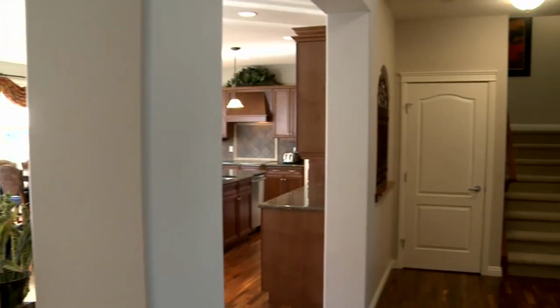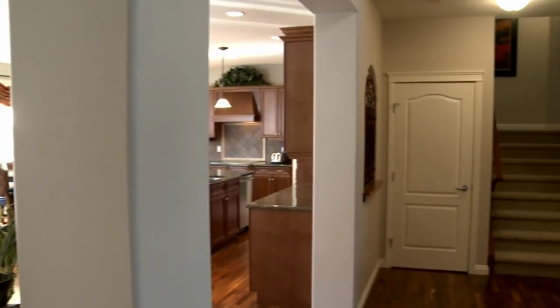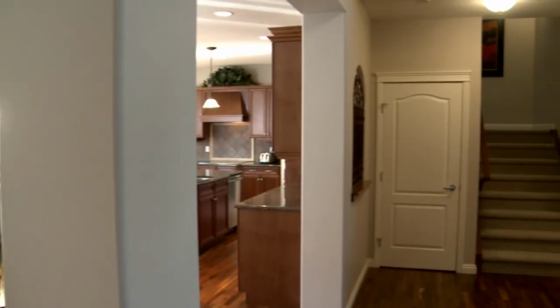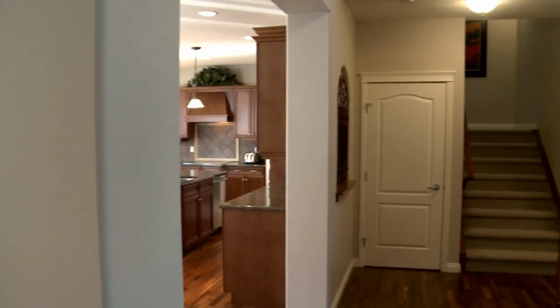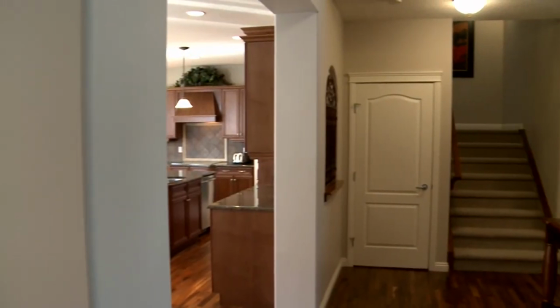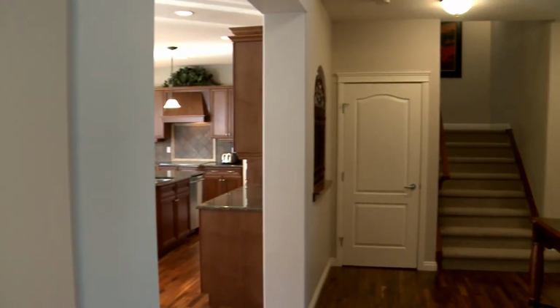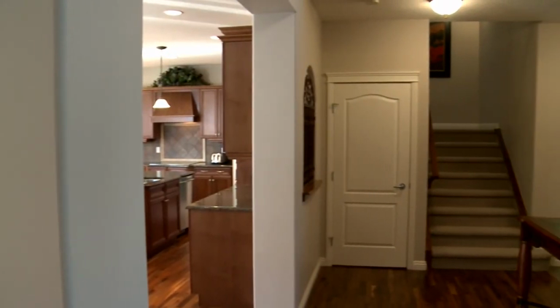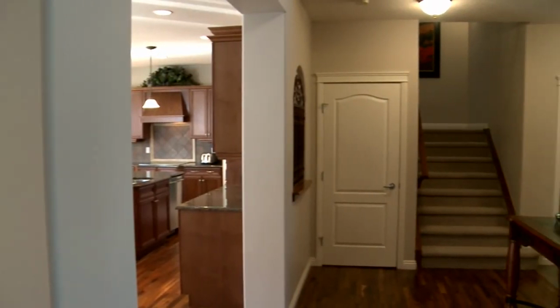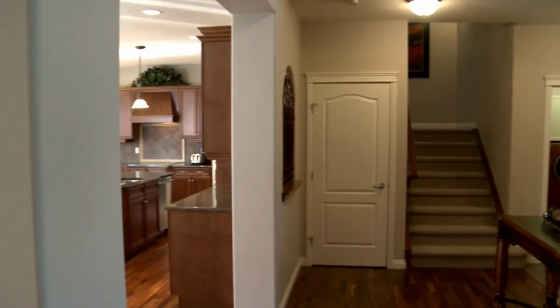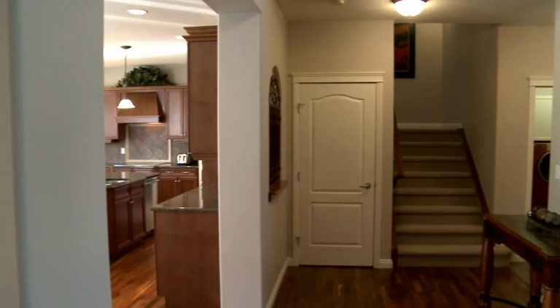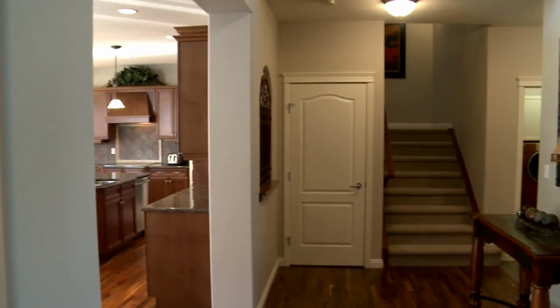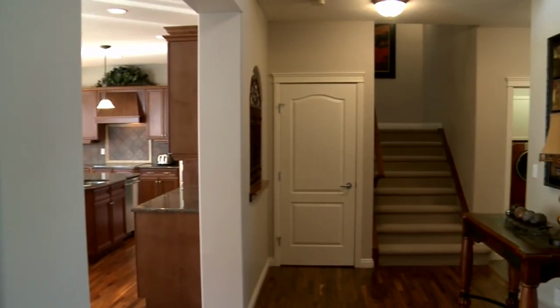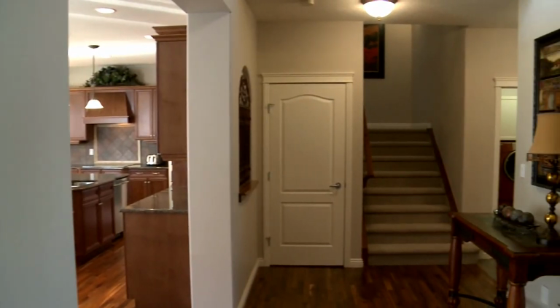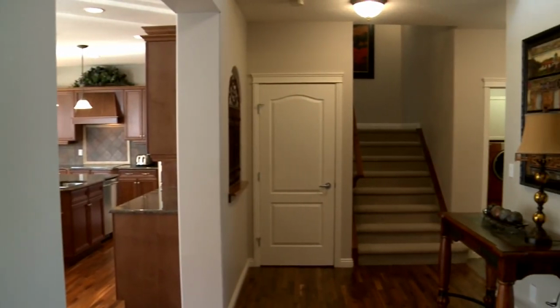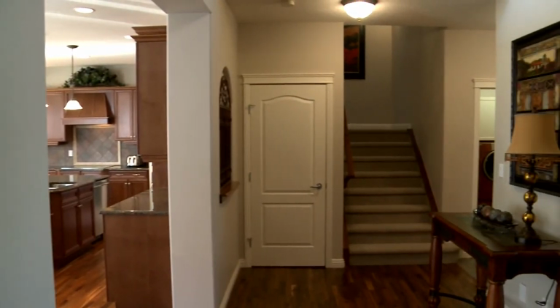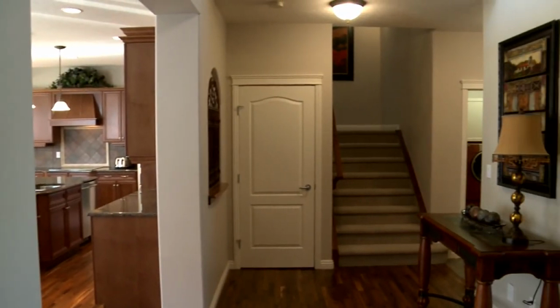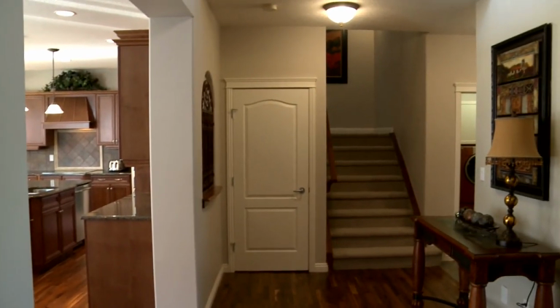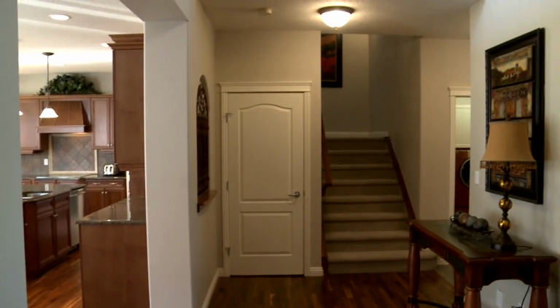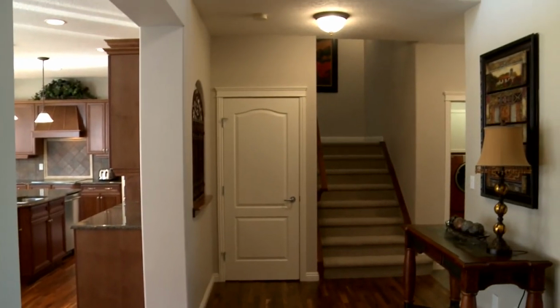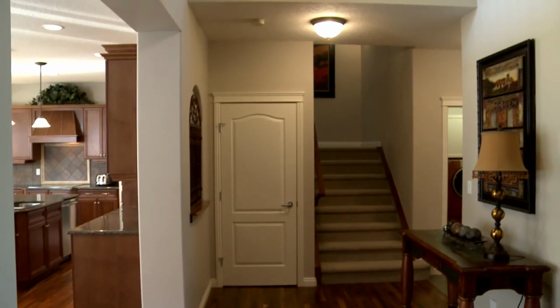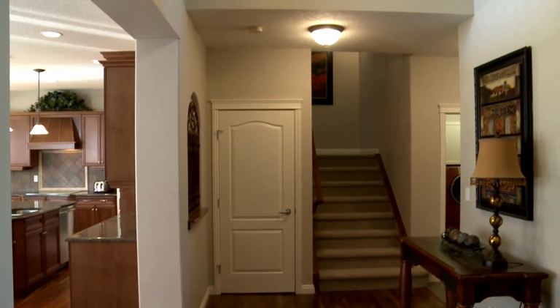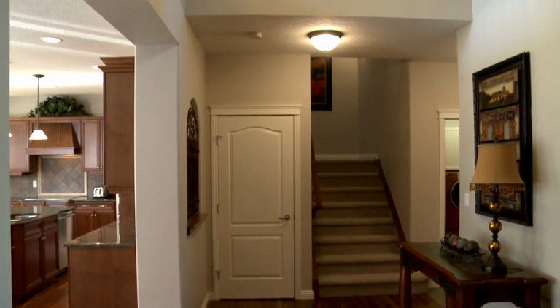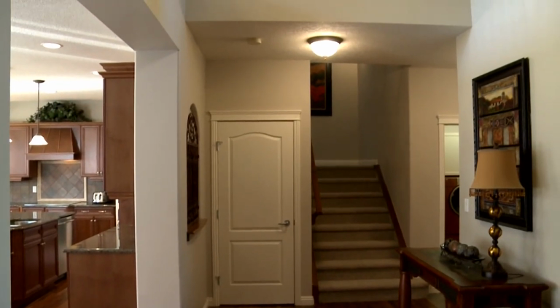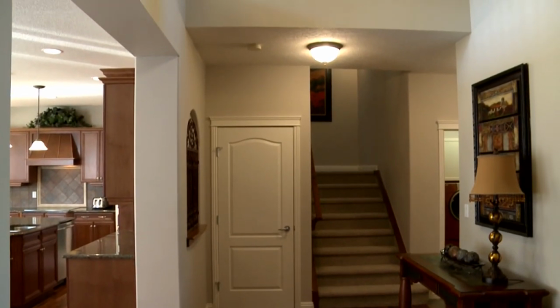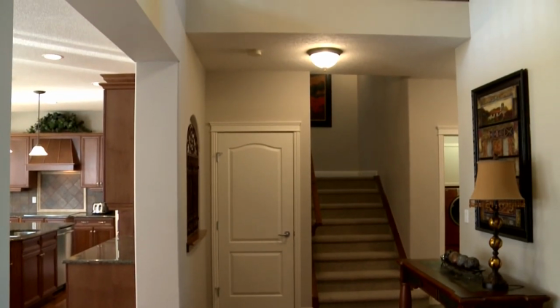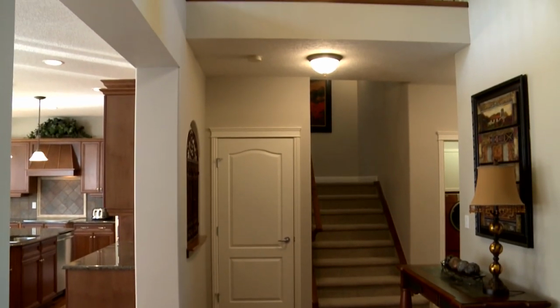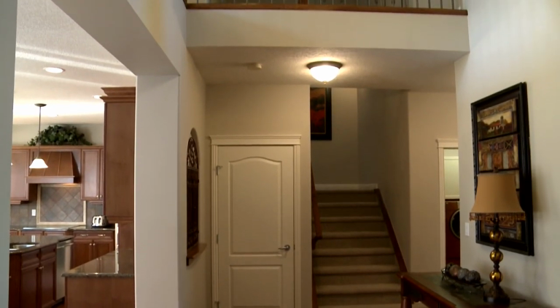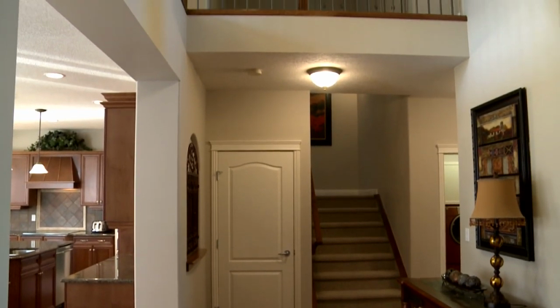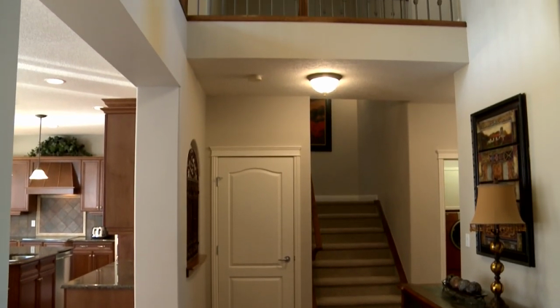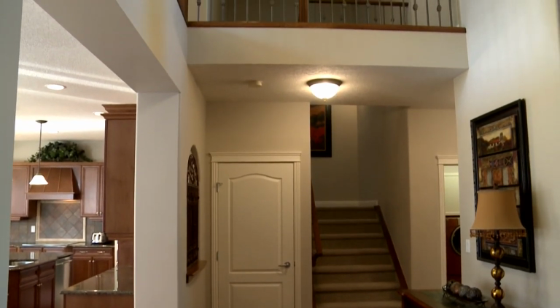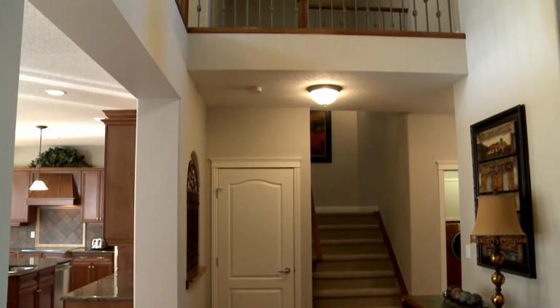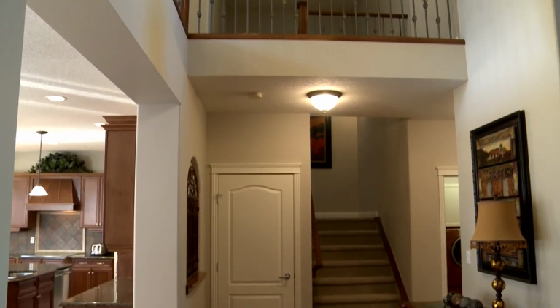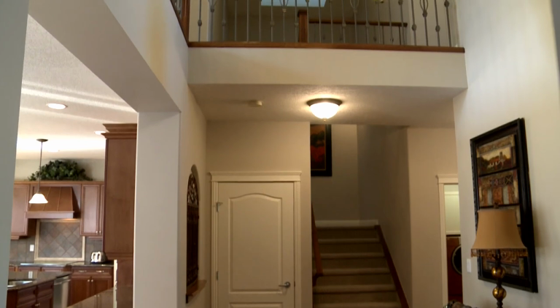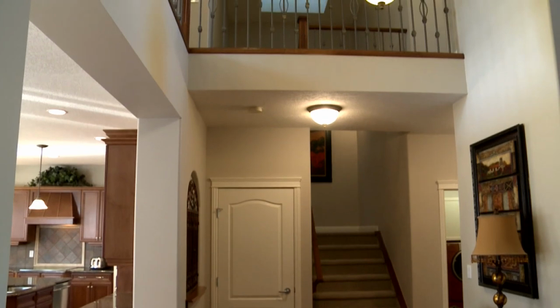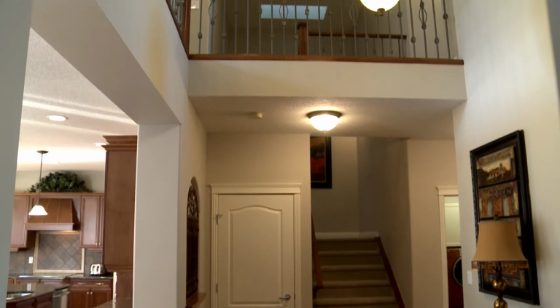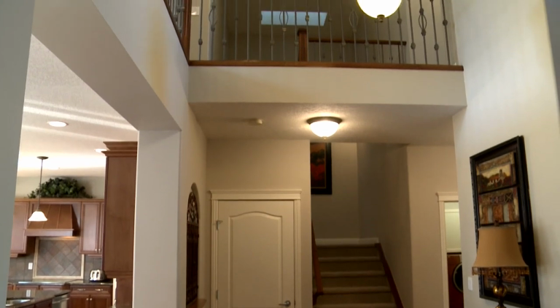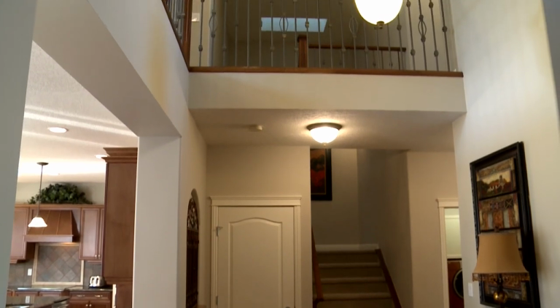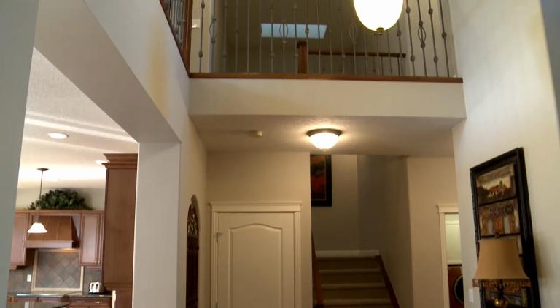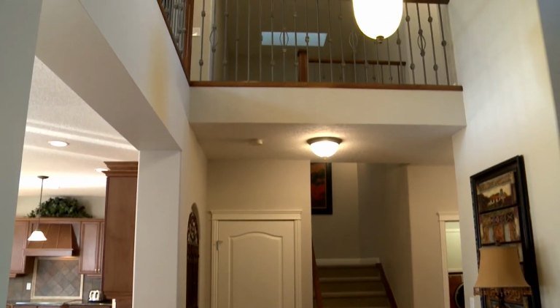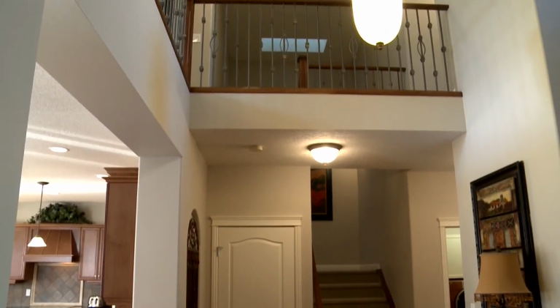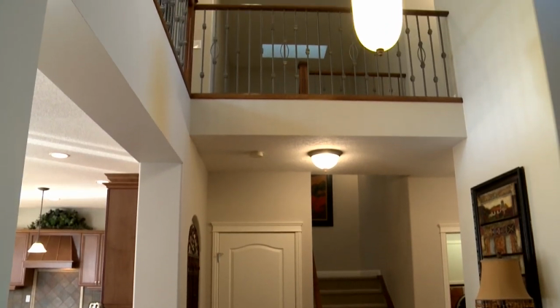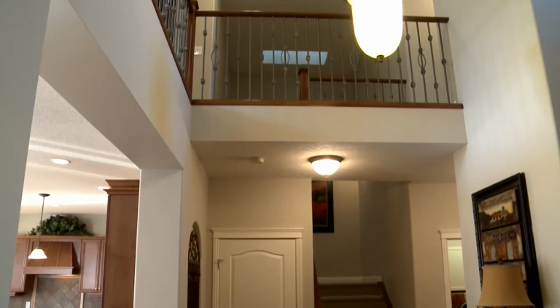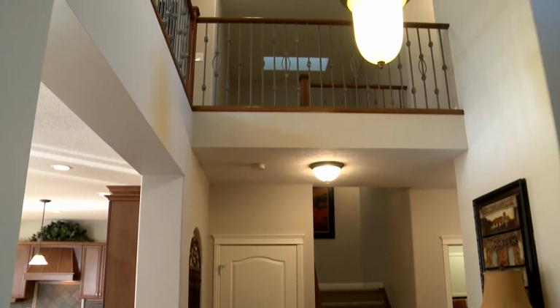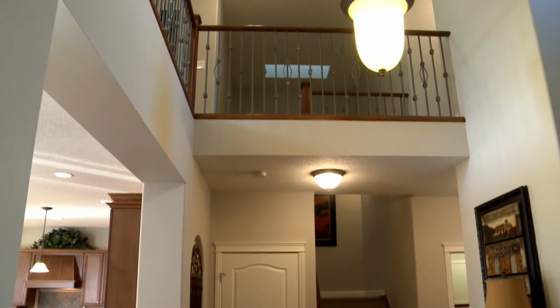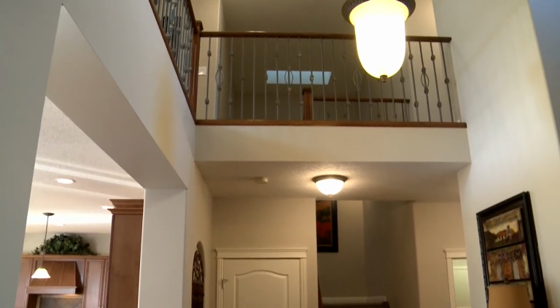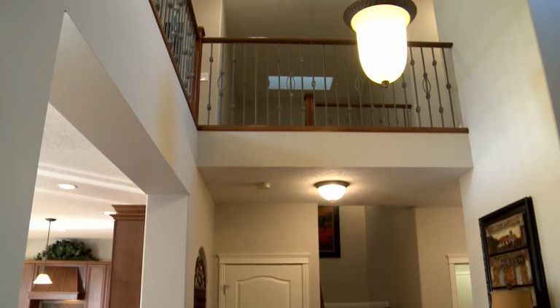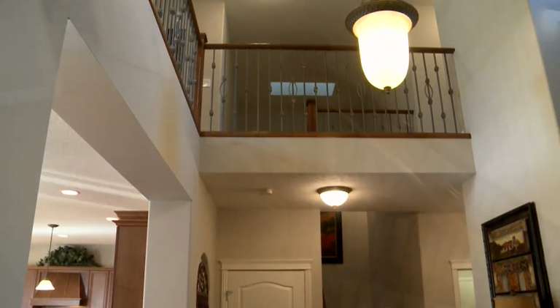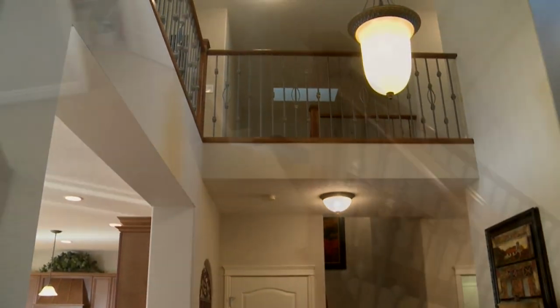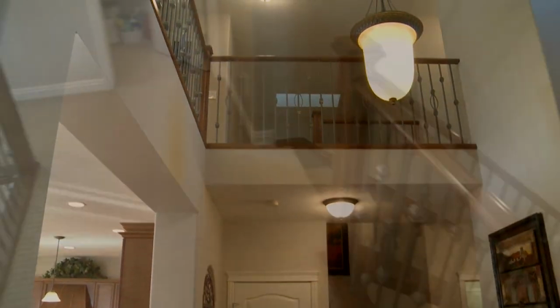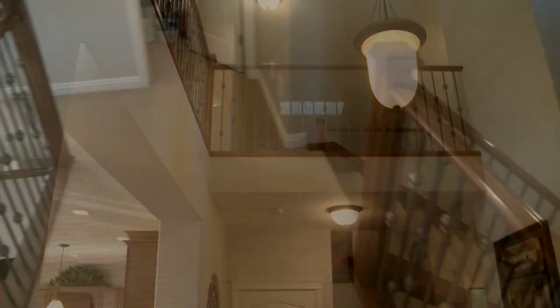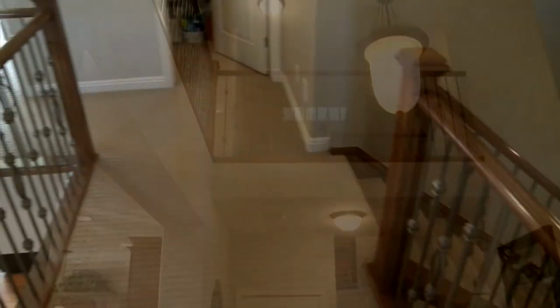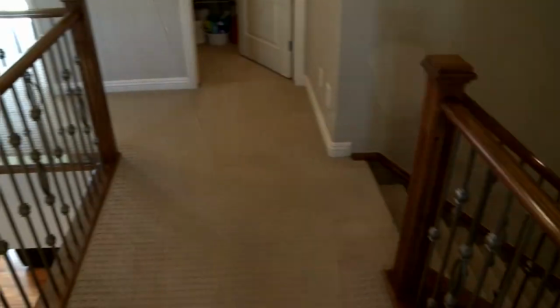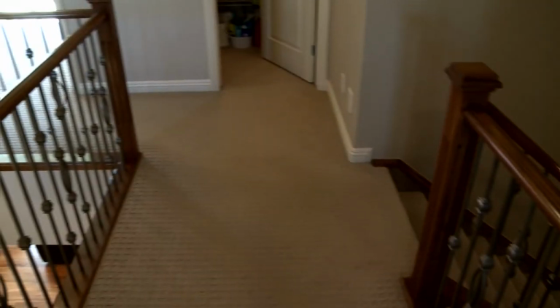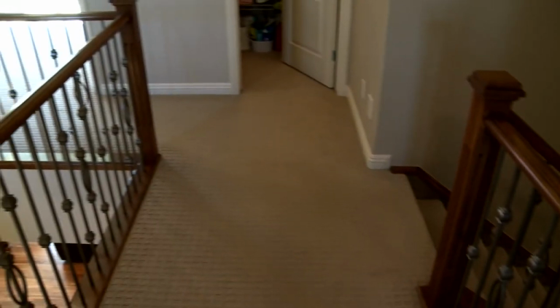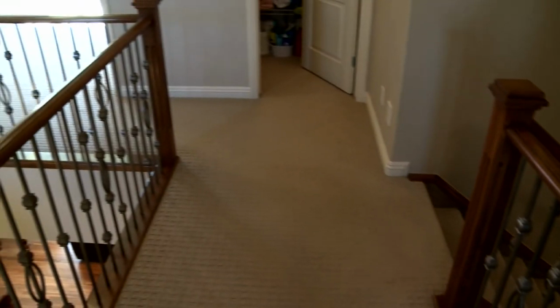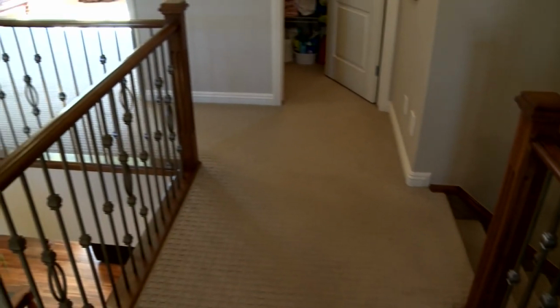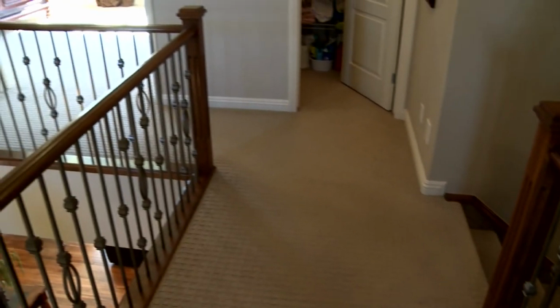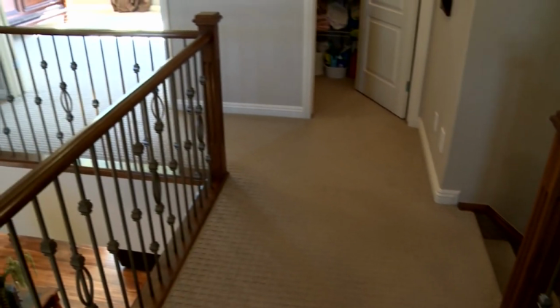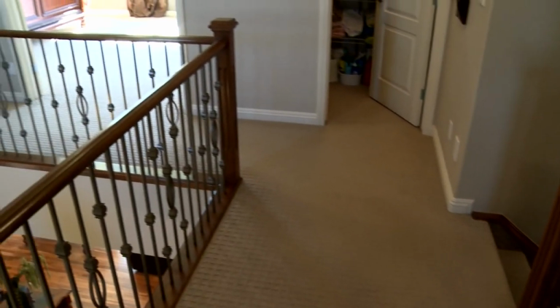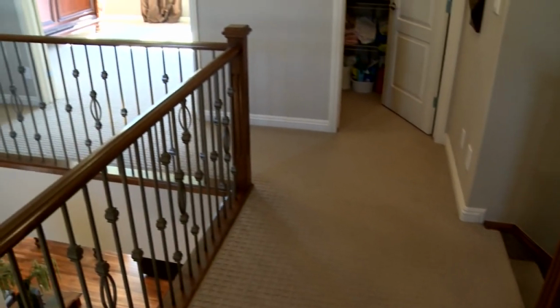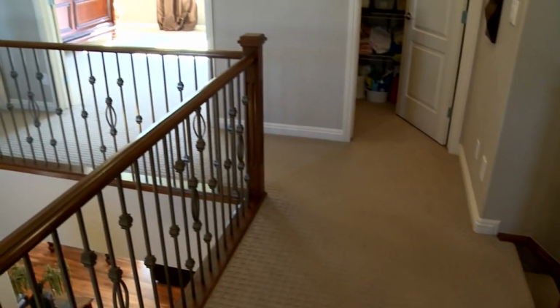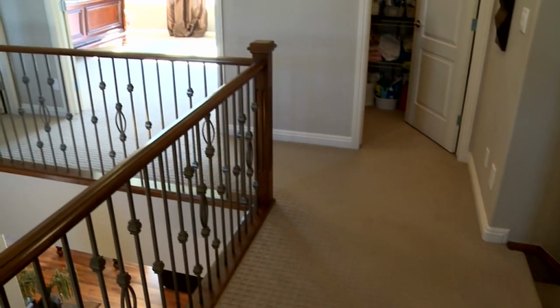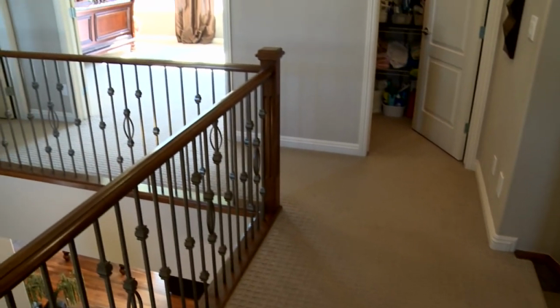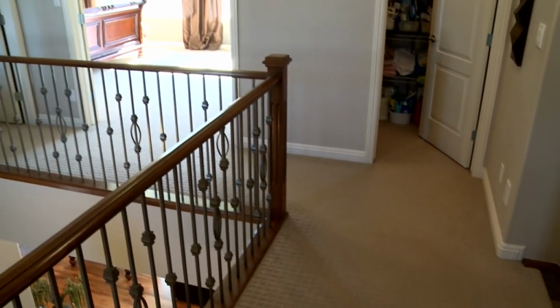You'll really notice the two-story ceiling when you come upstairs. The open spindle railings give you a great view of downstairs.